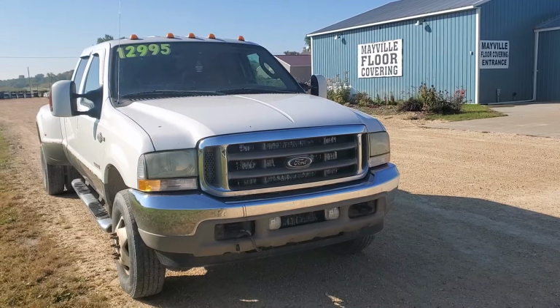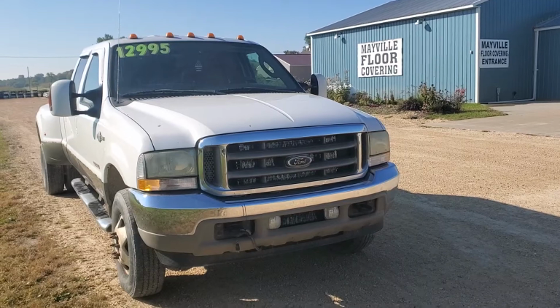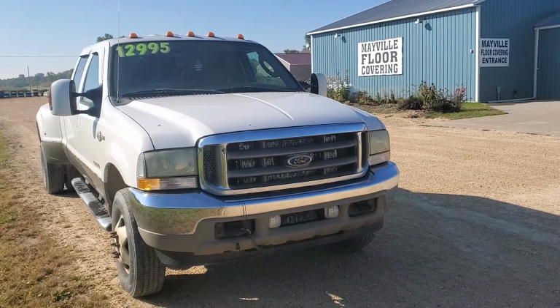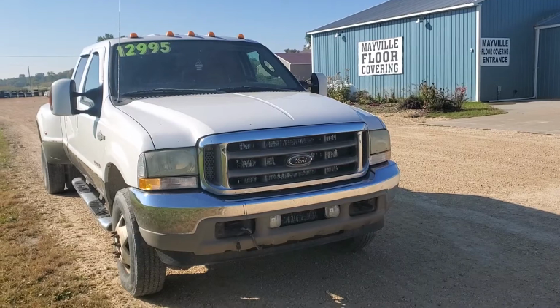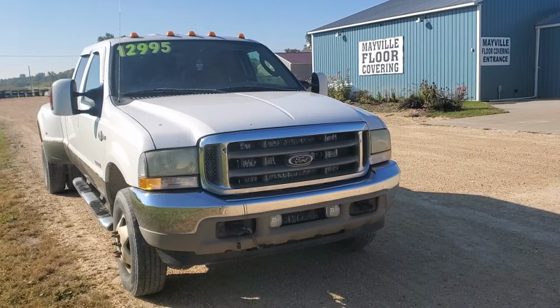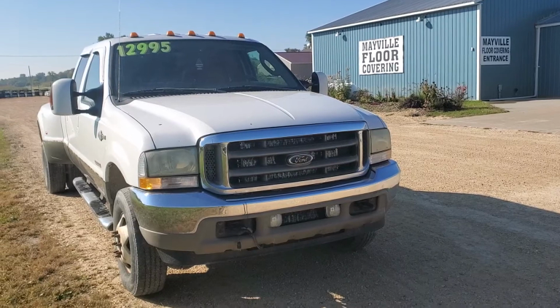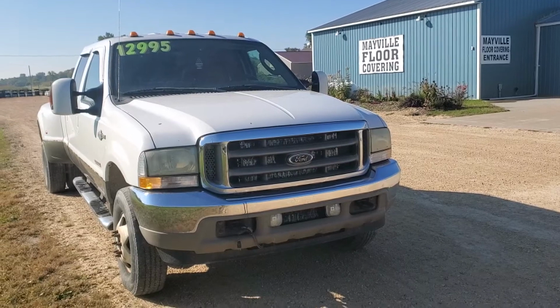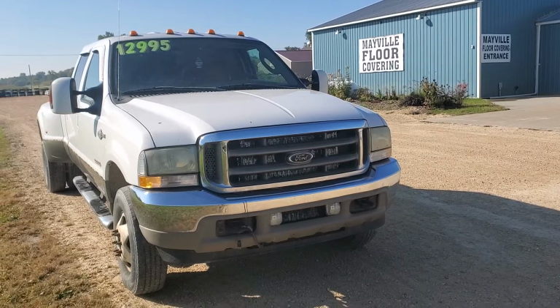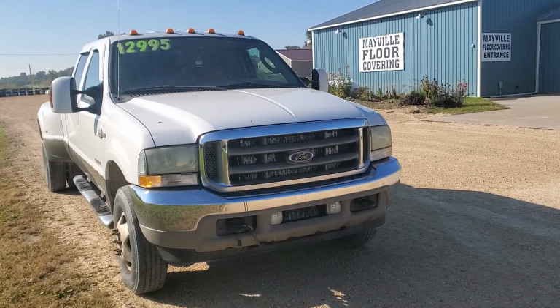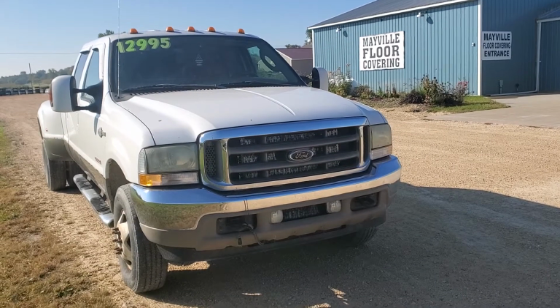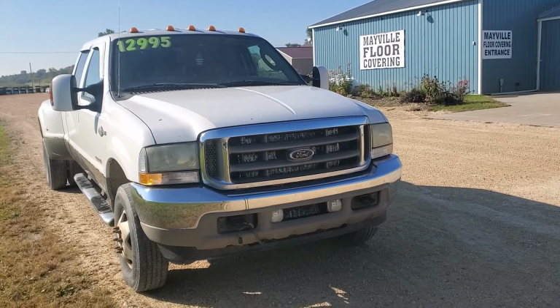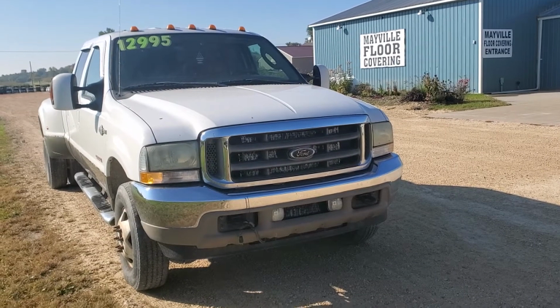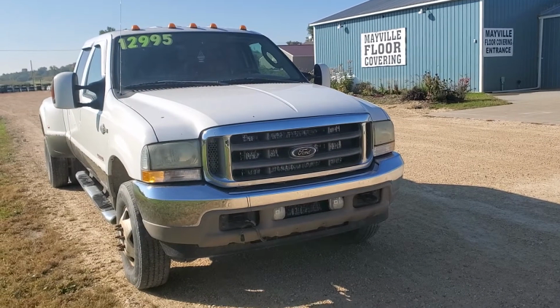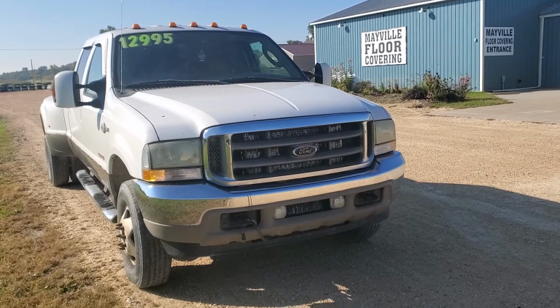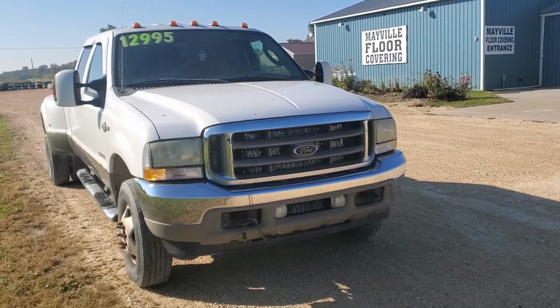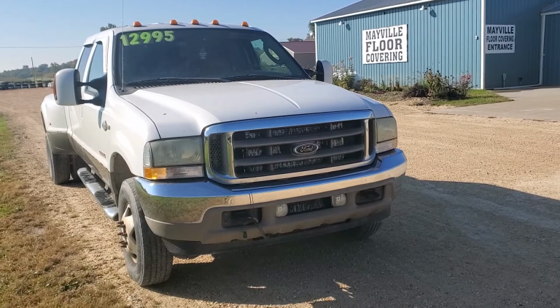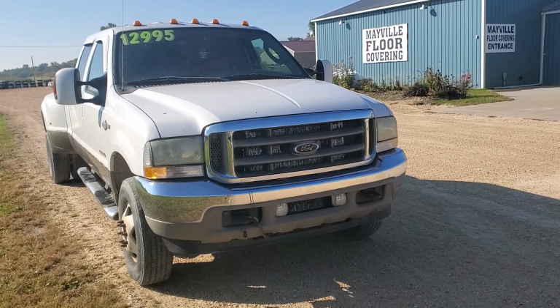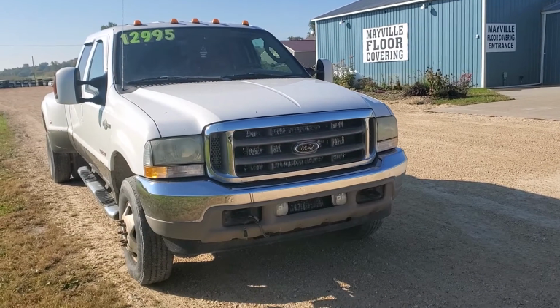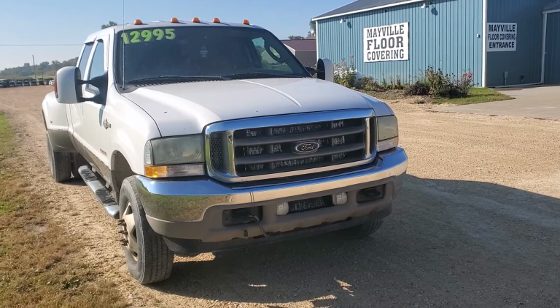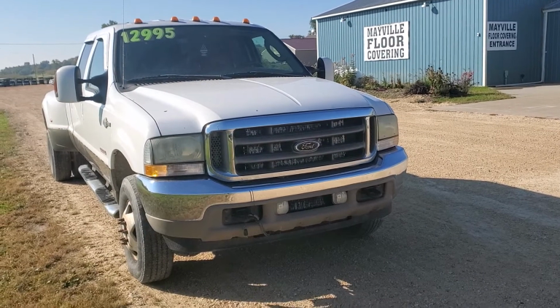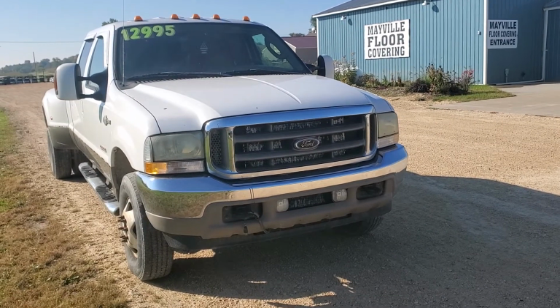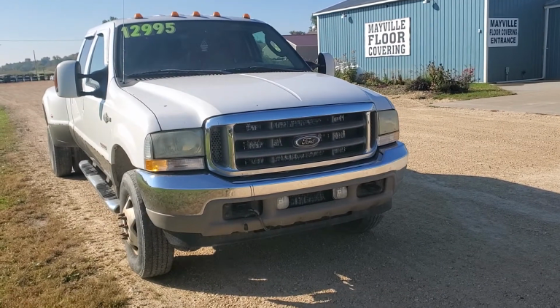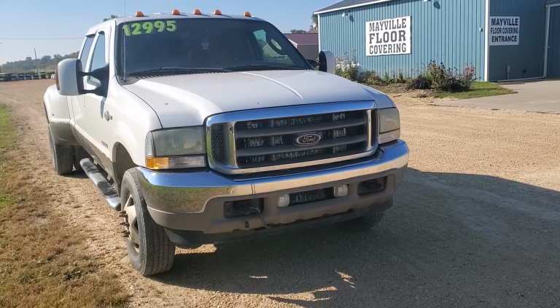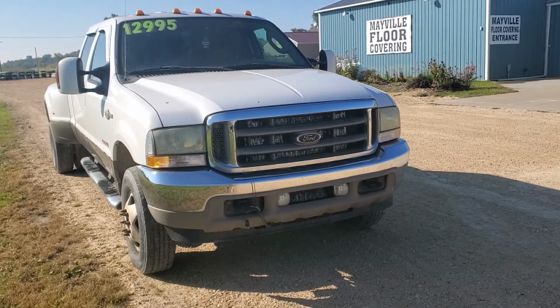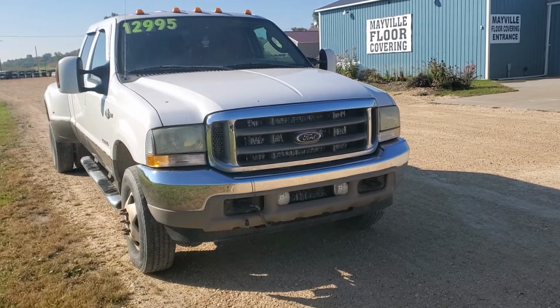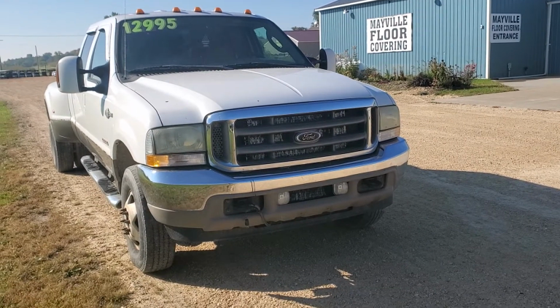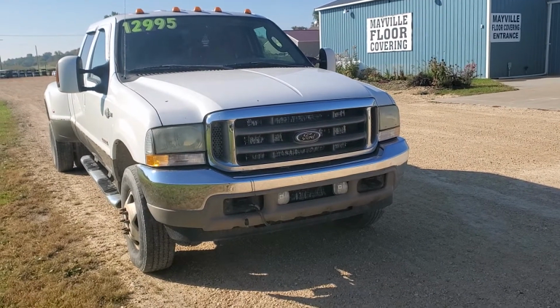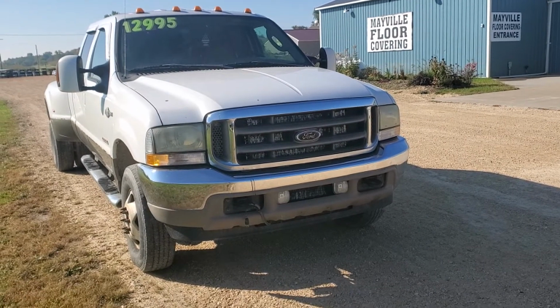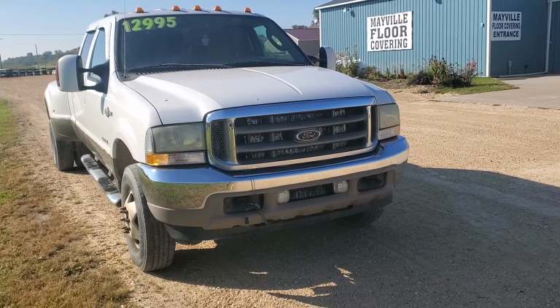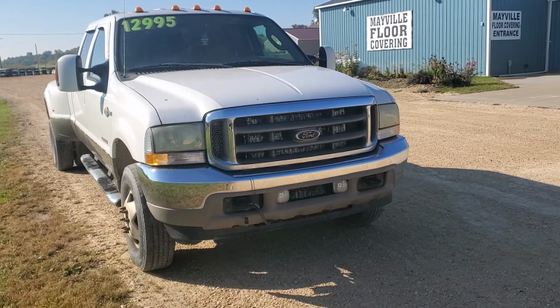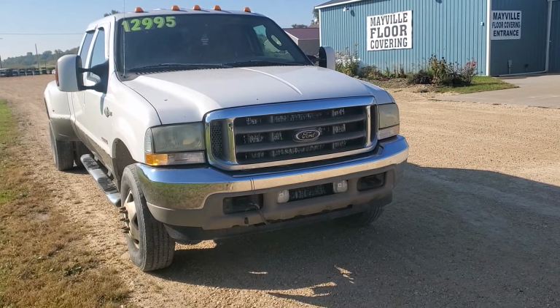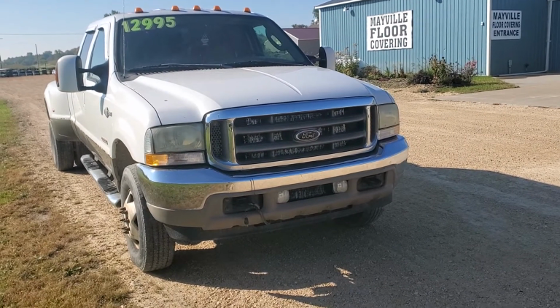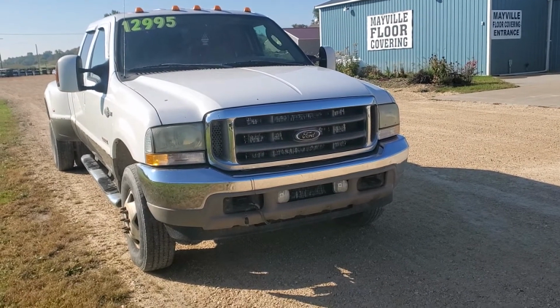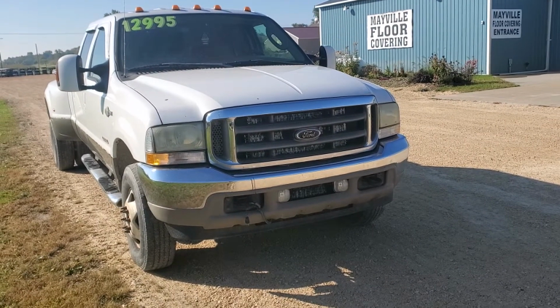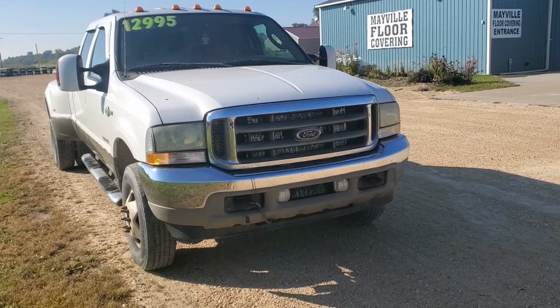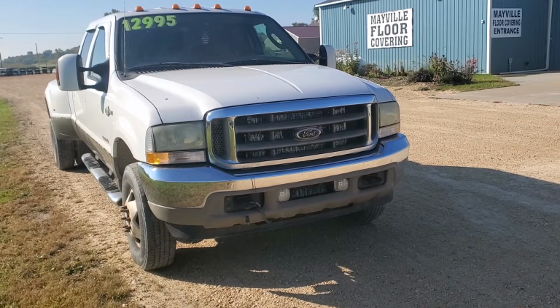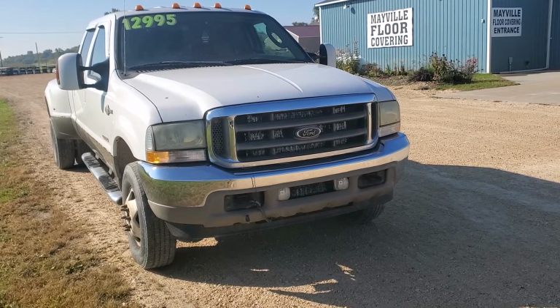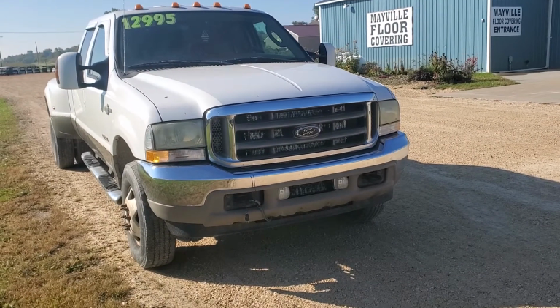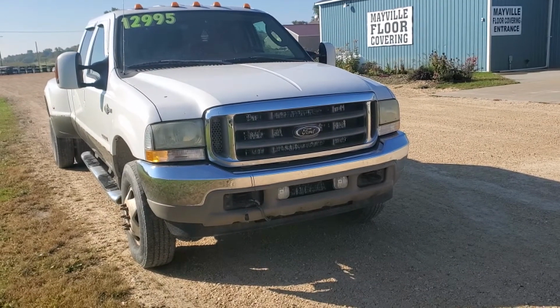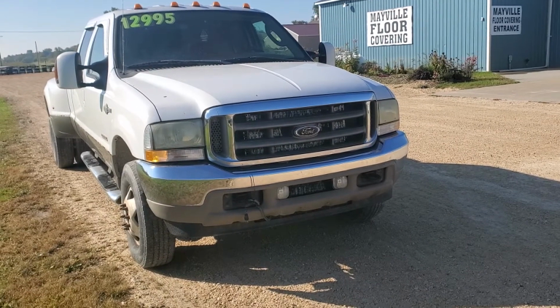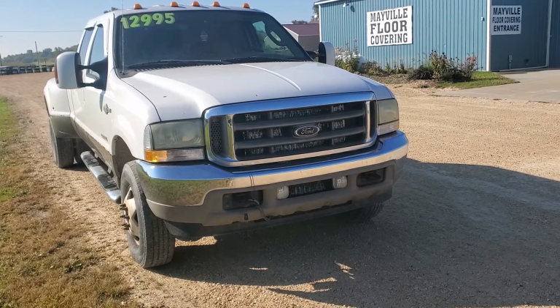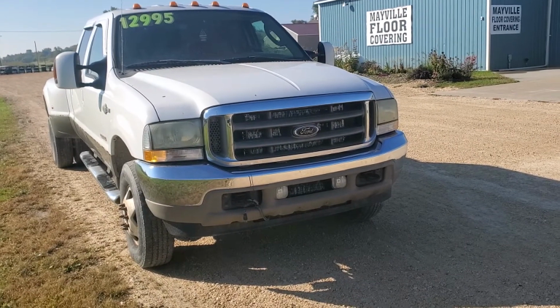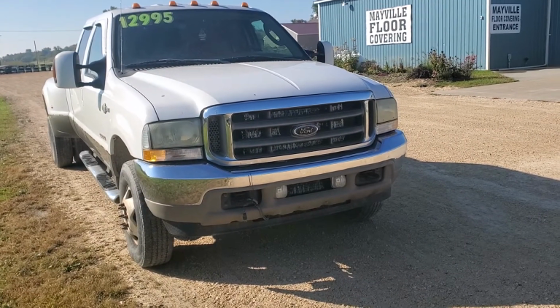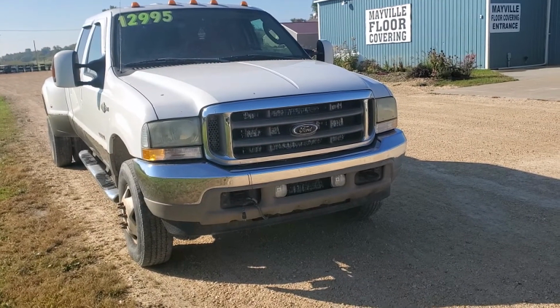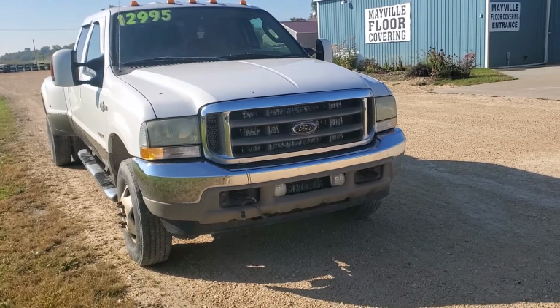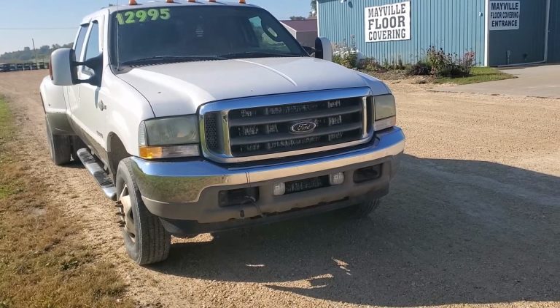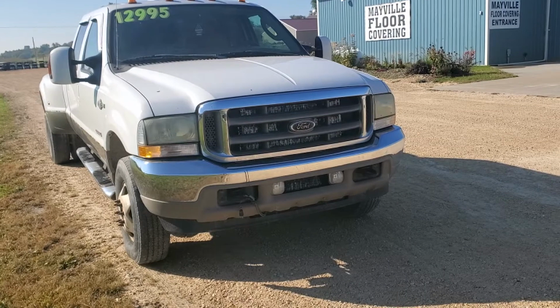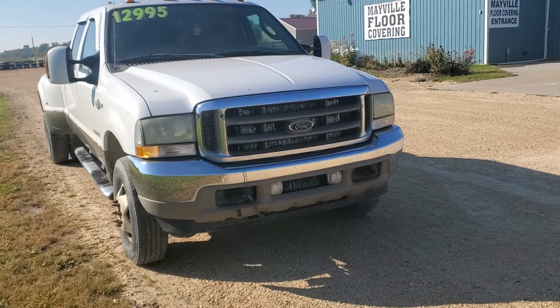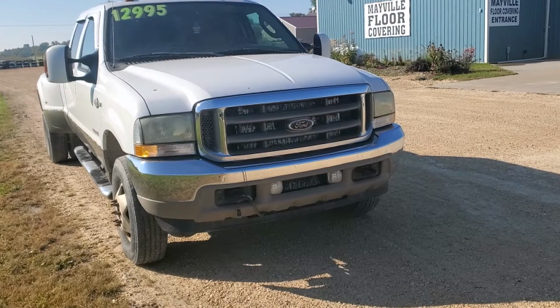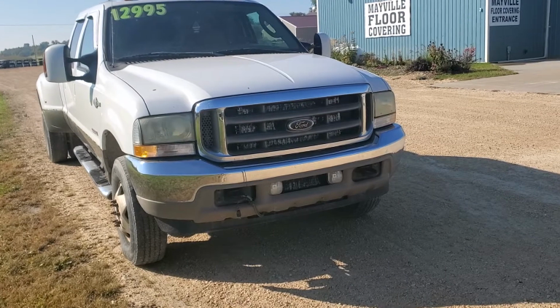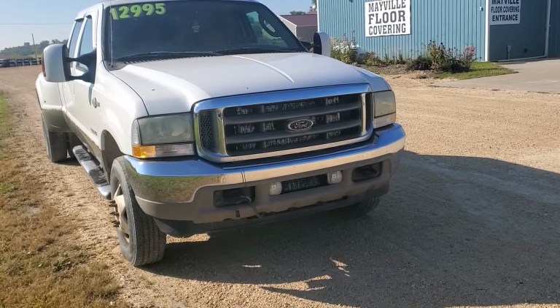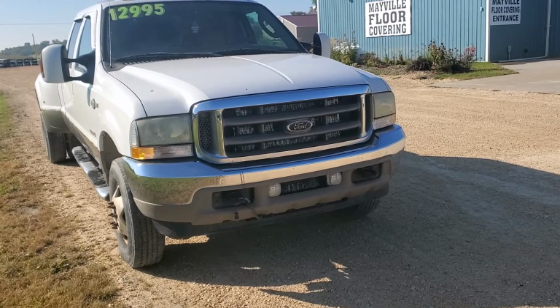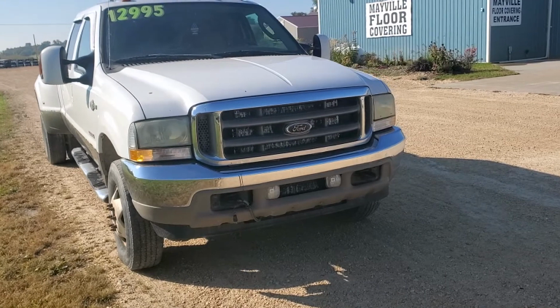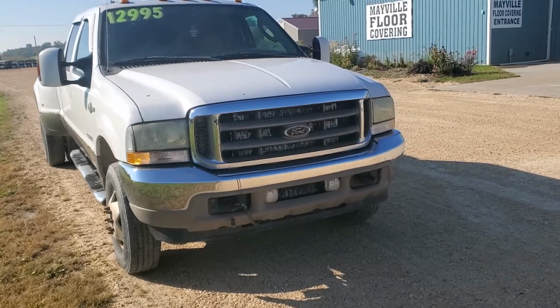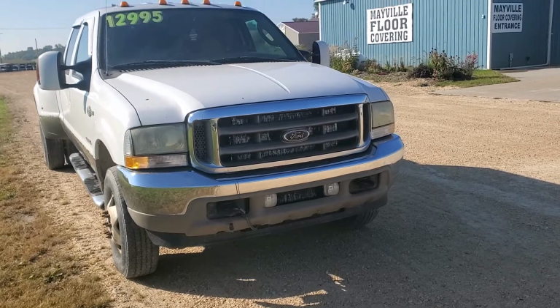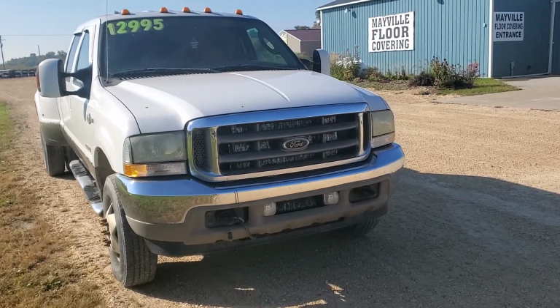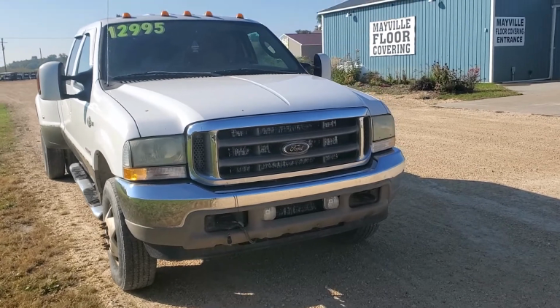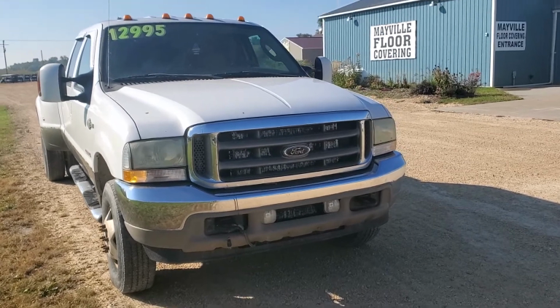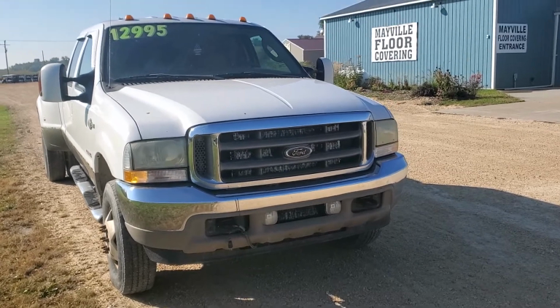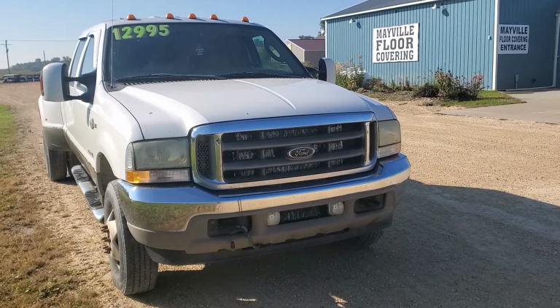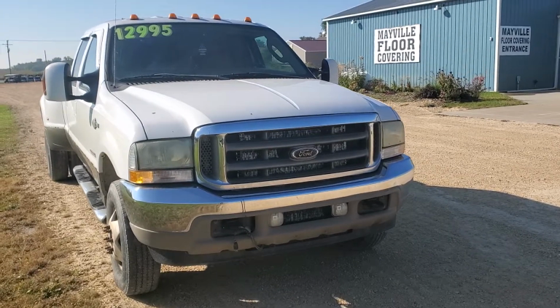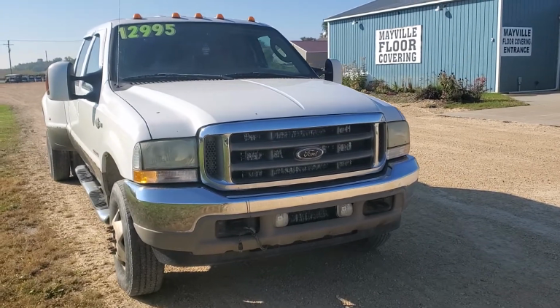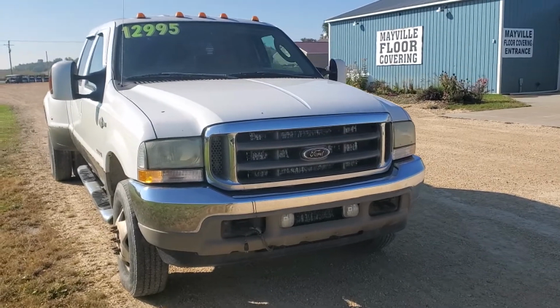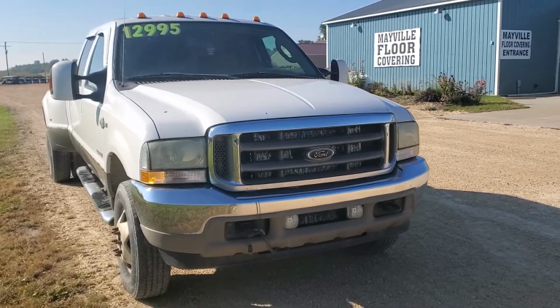This one is a 2004 F-350 King Ranch Dually.